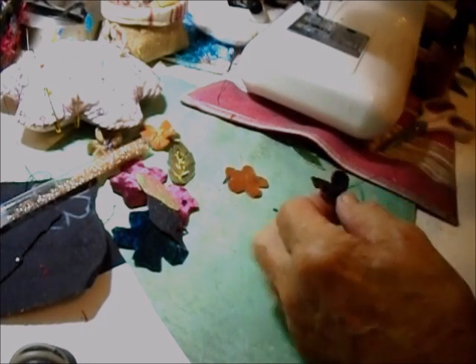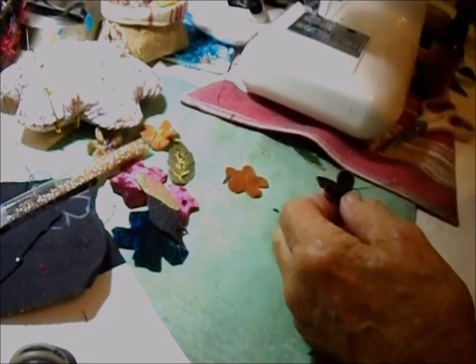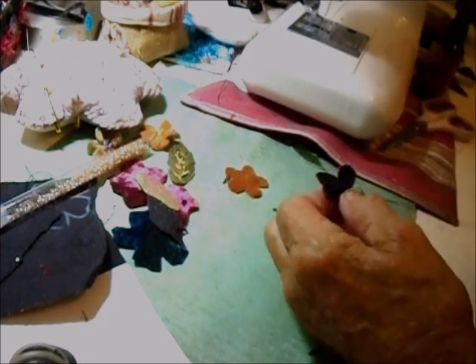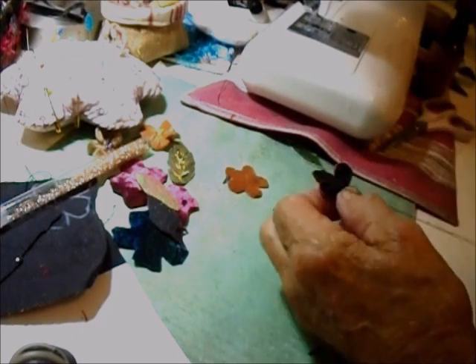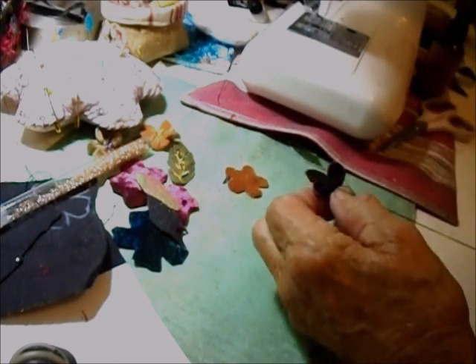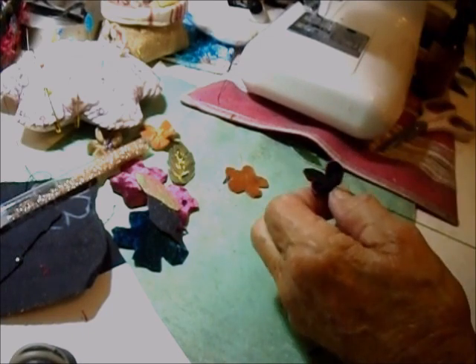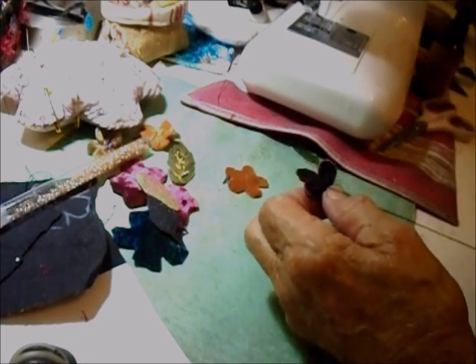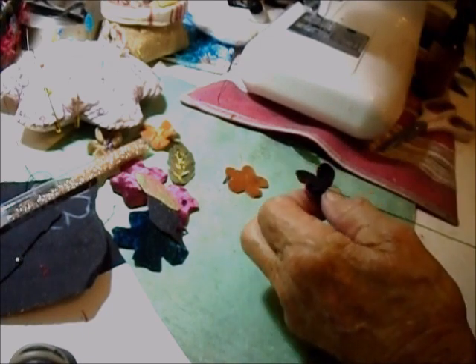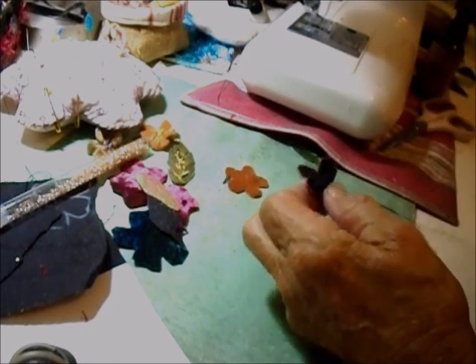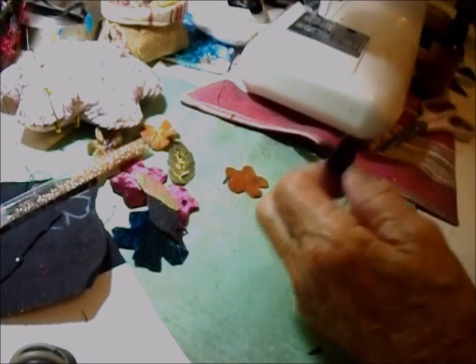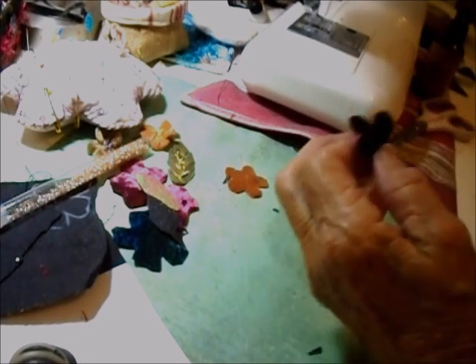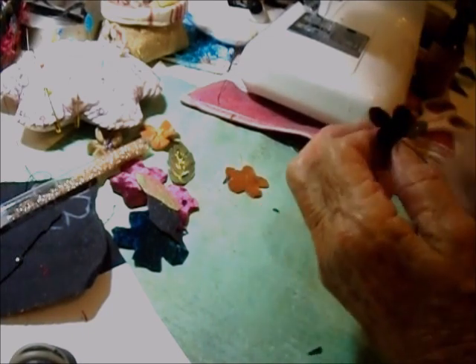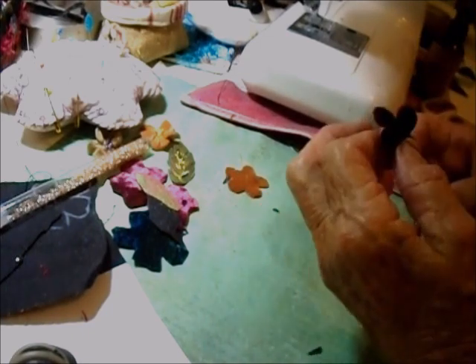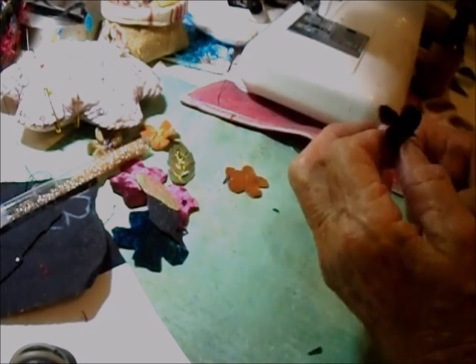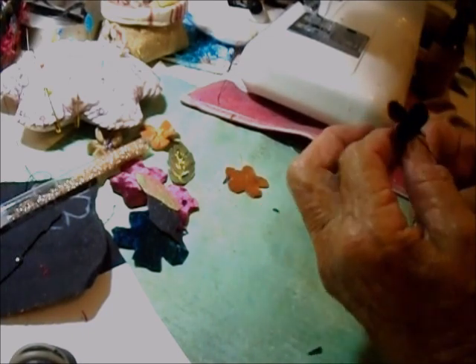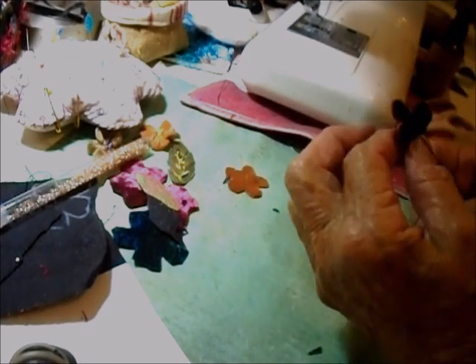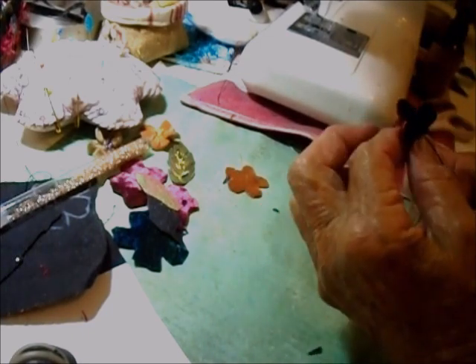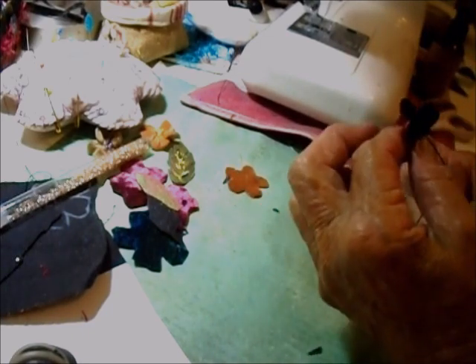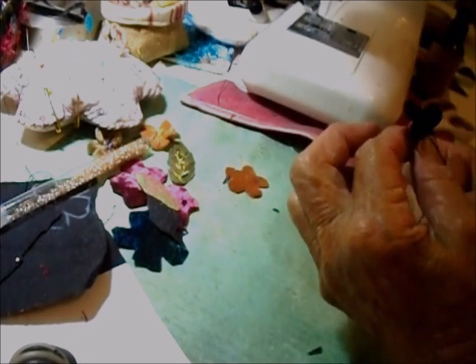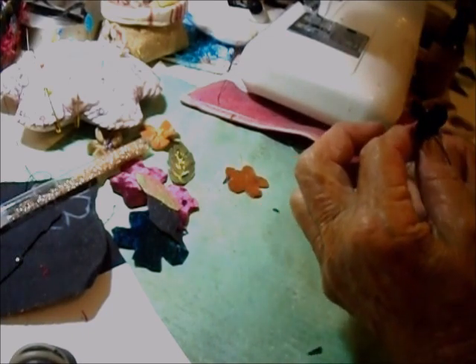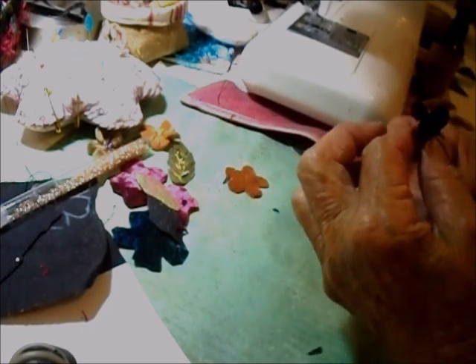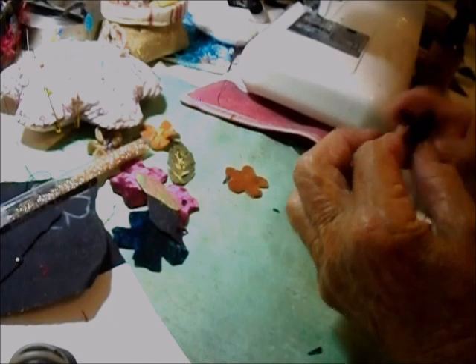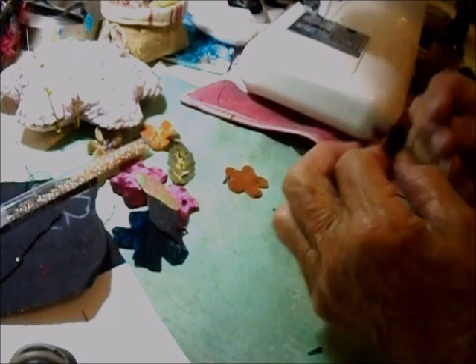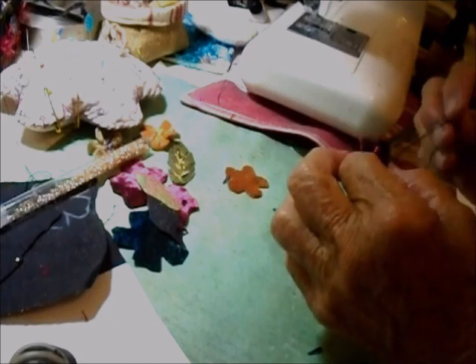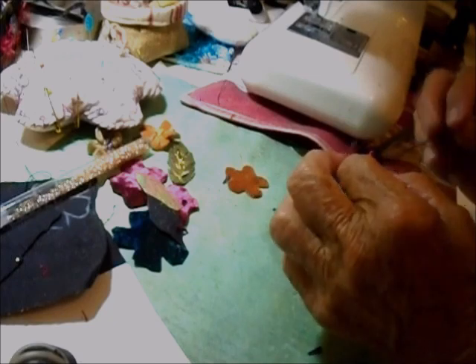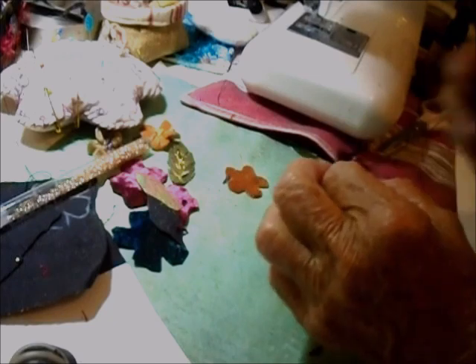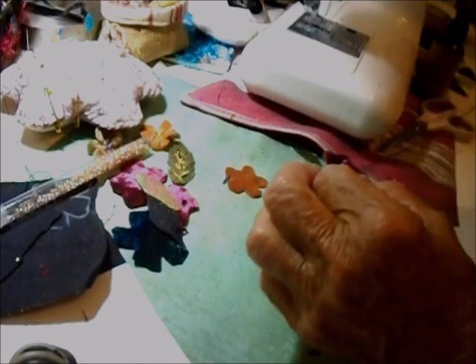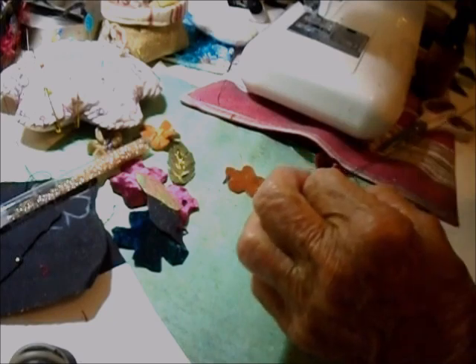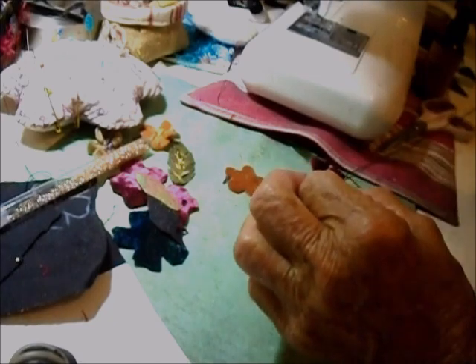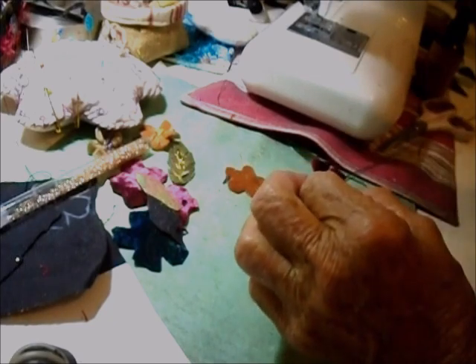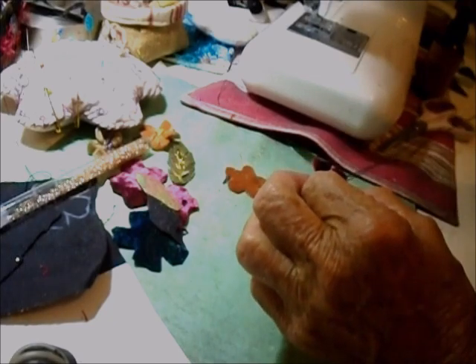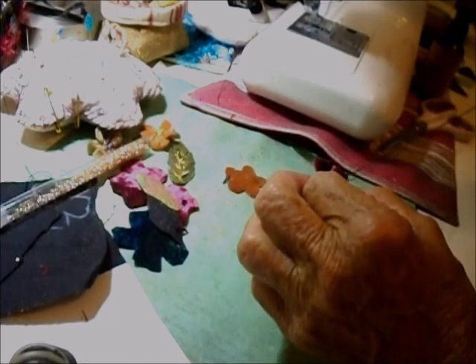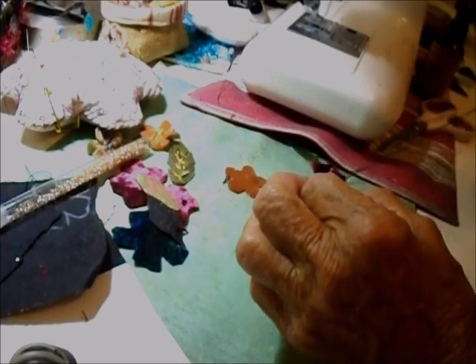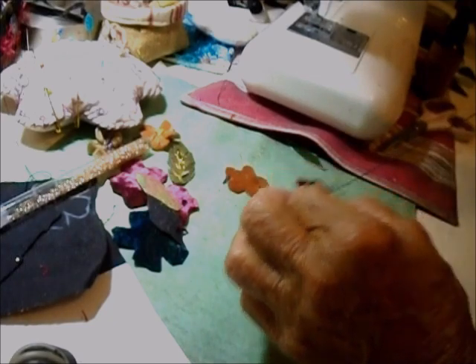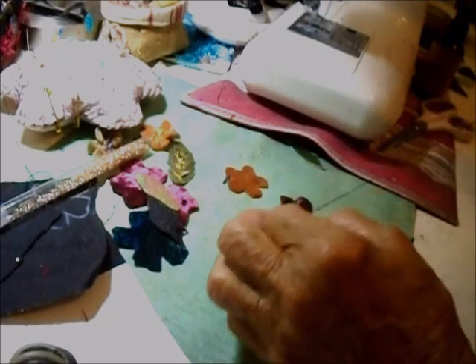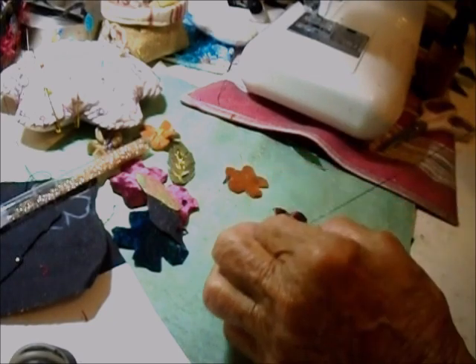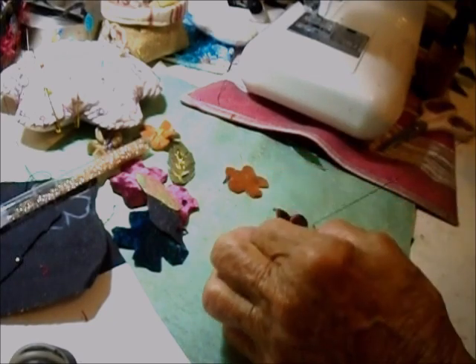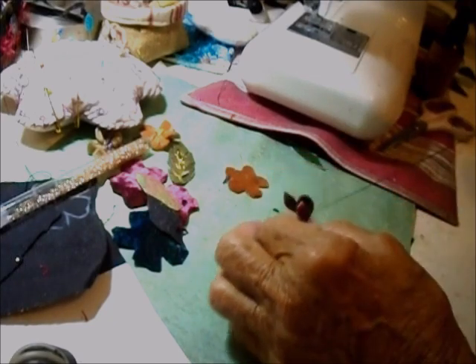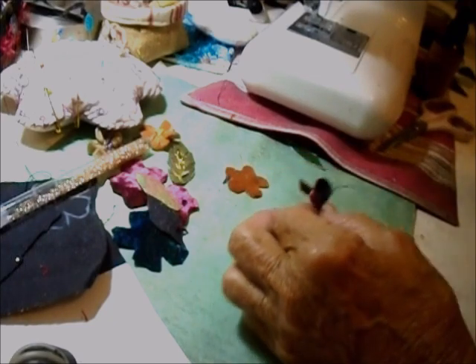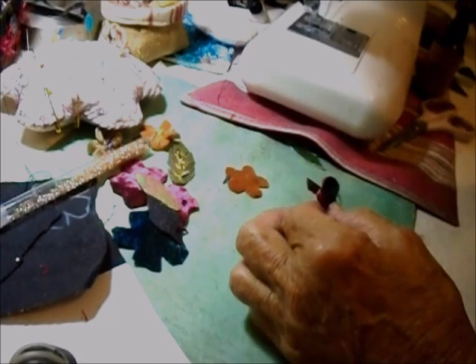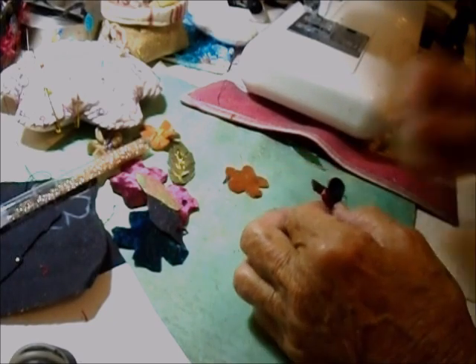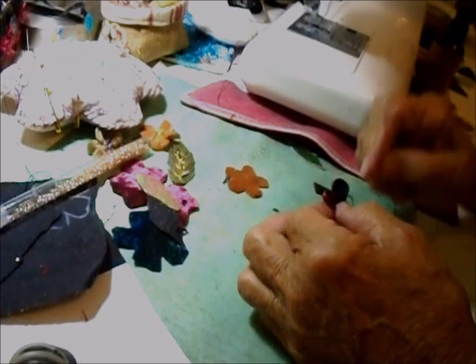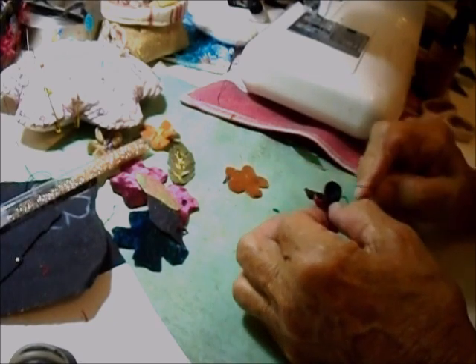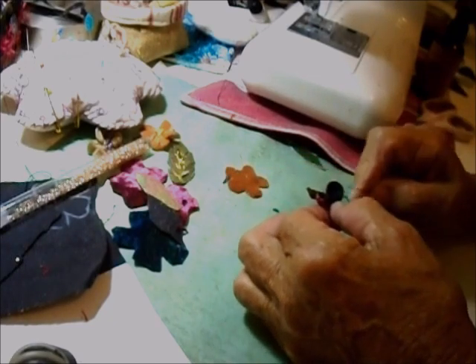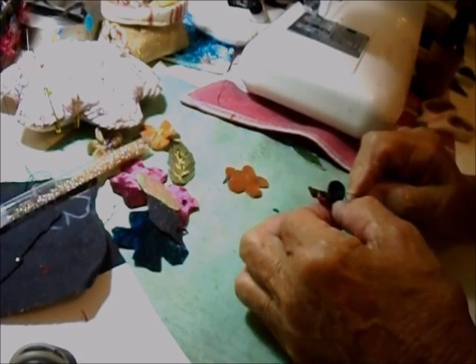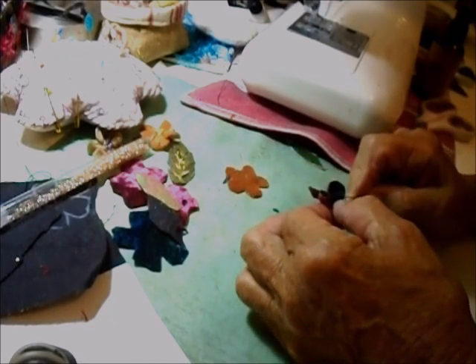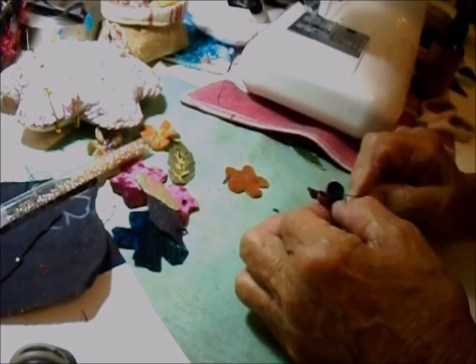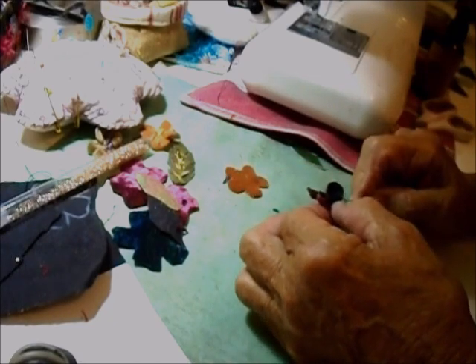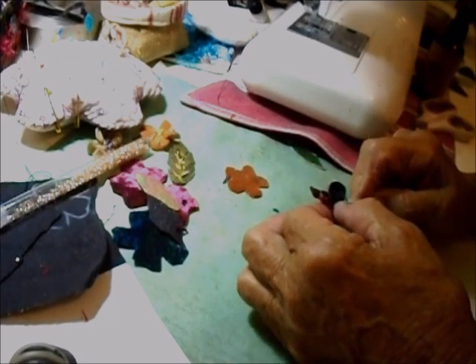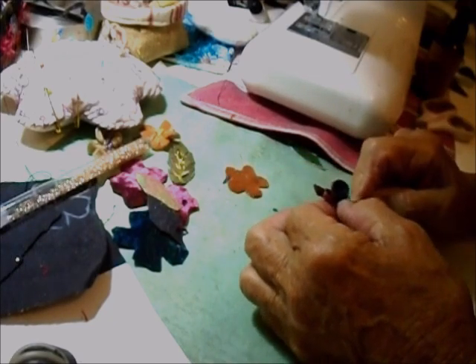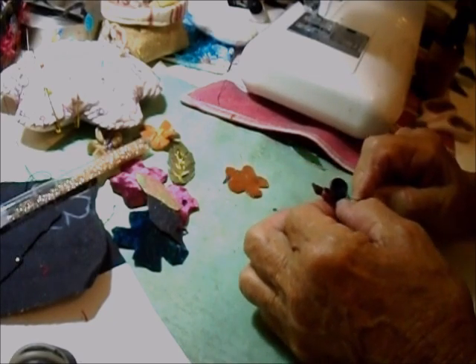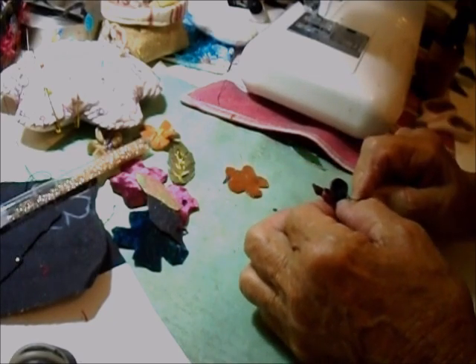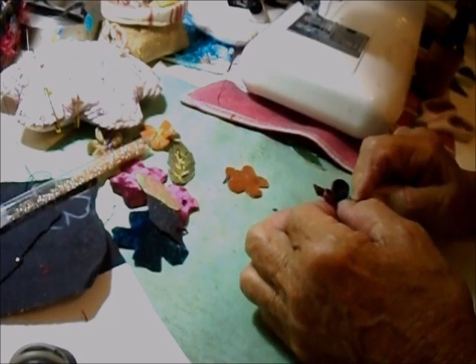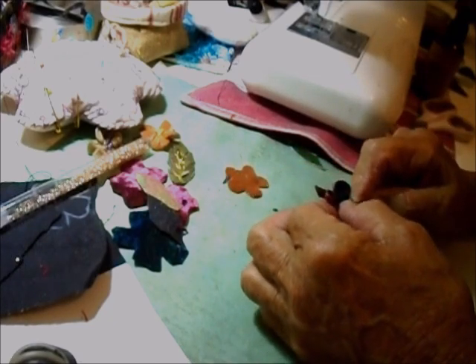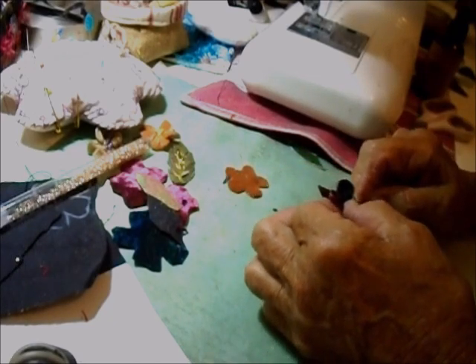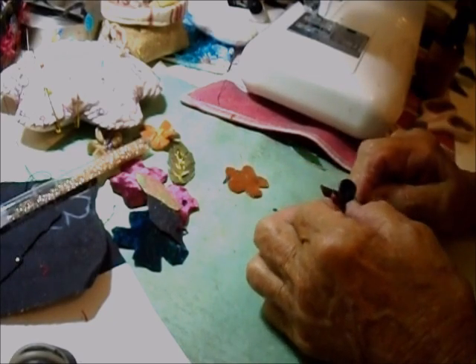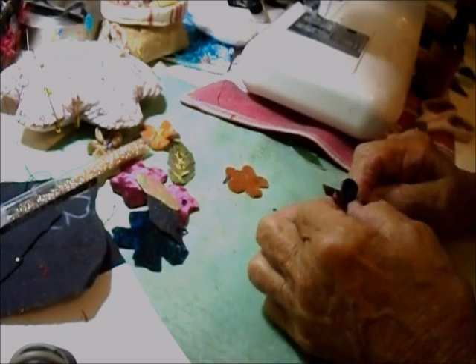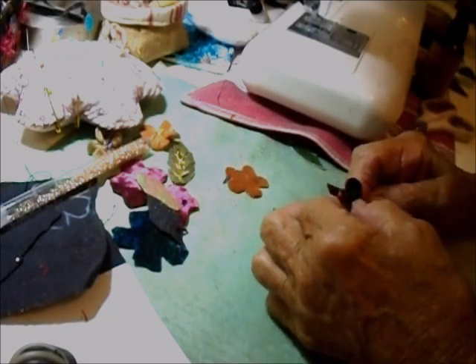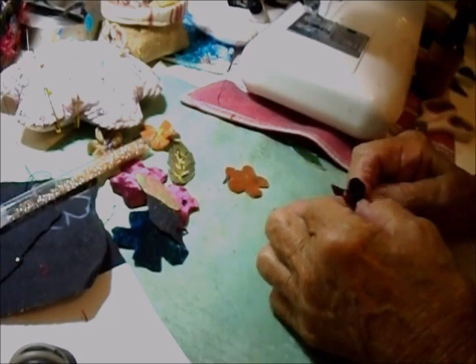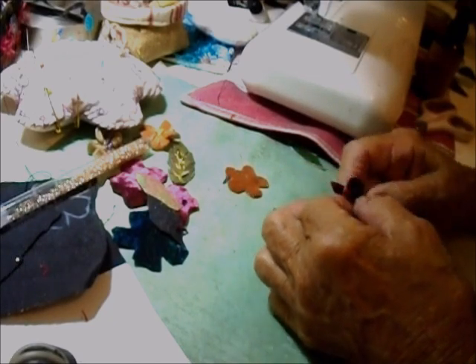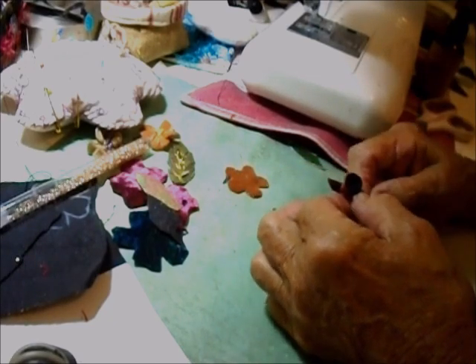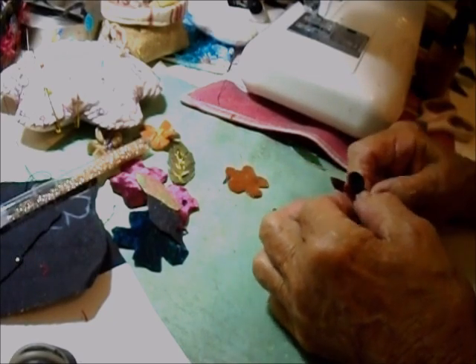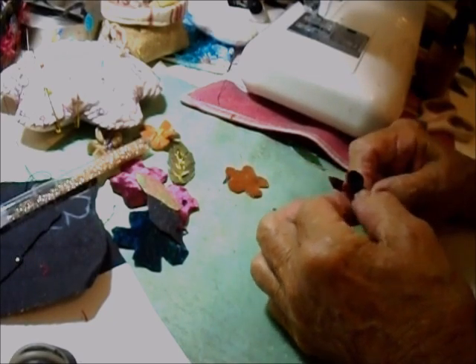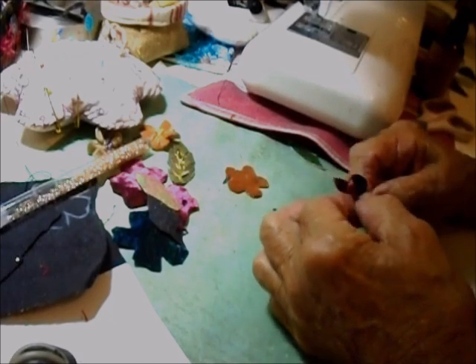Over the next few days I will show you two other flowers I make — this is just the beginning session.